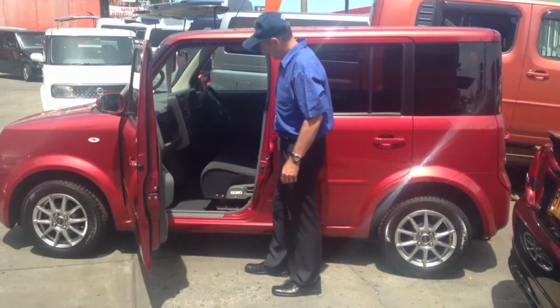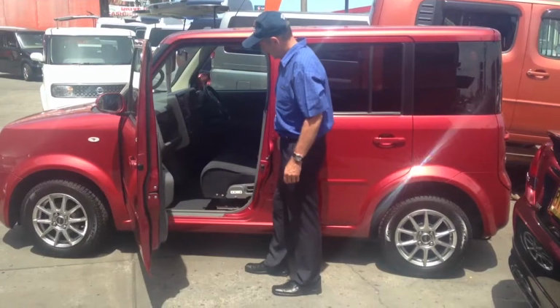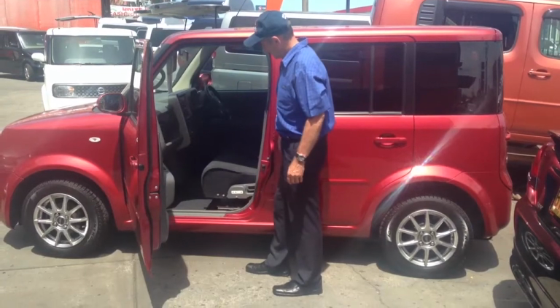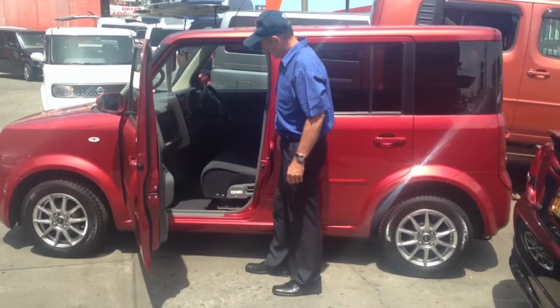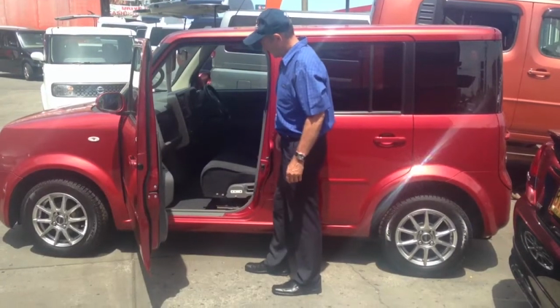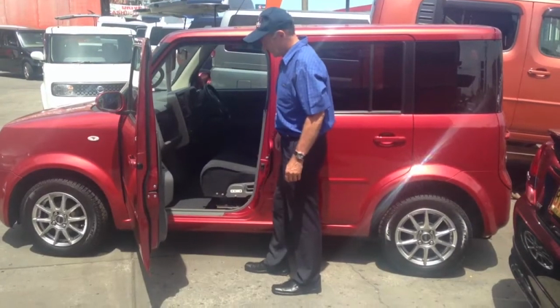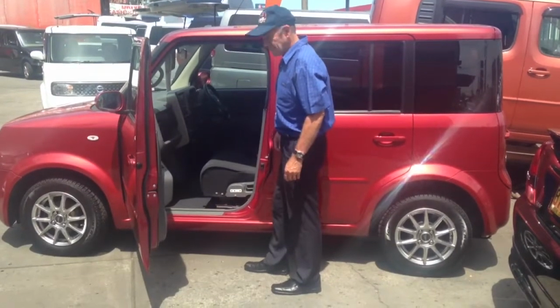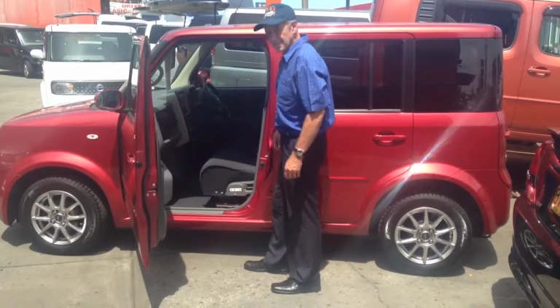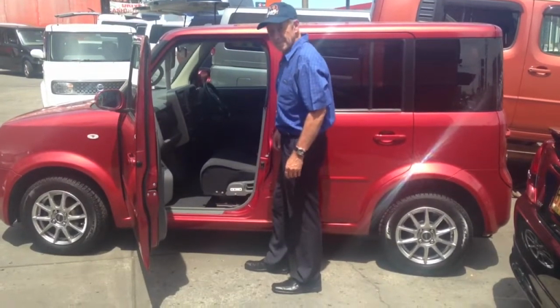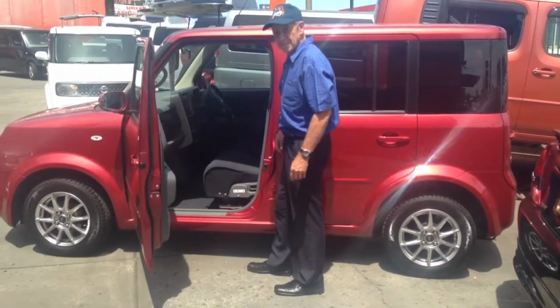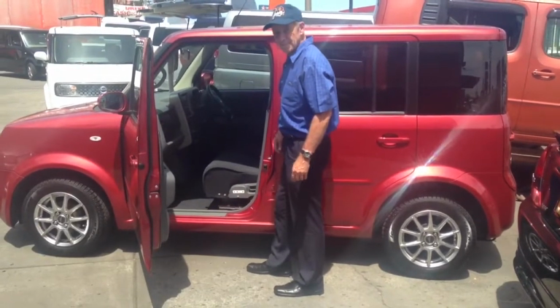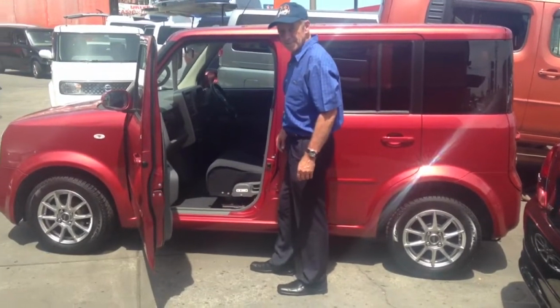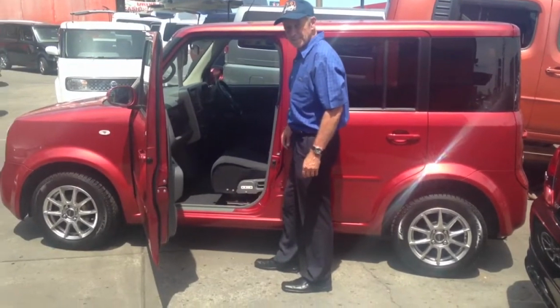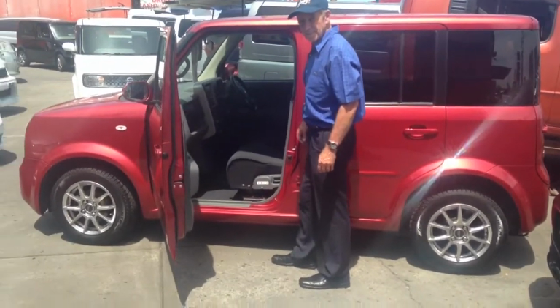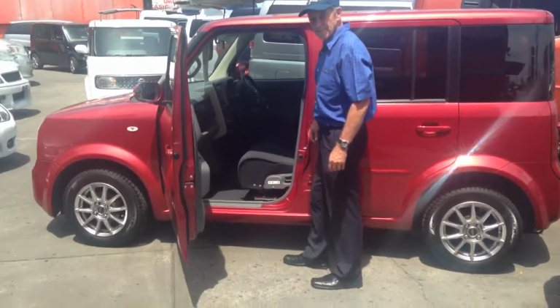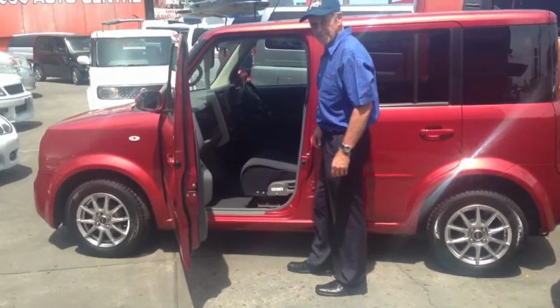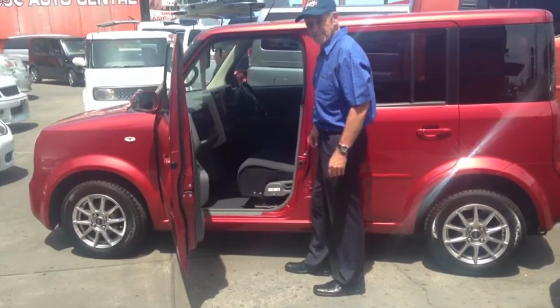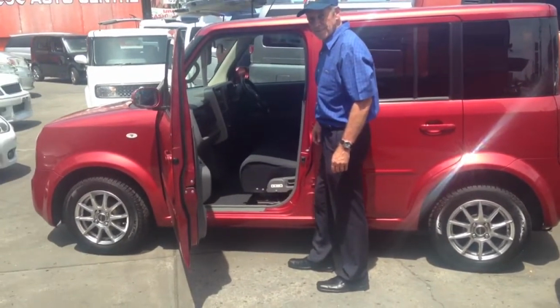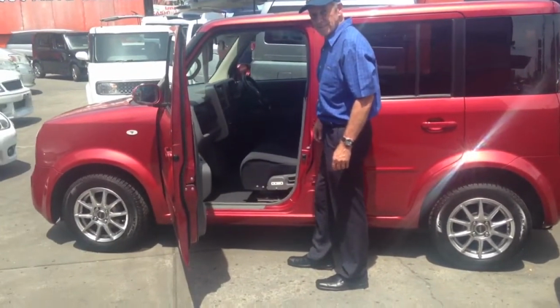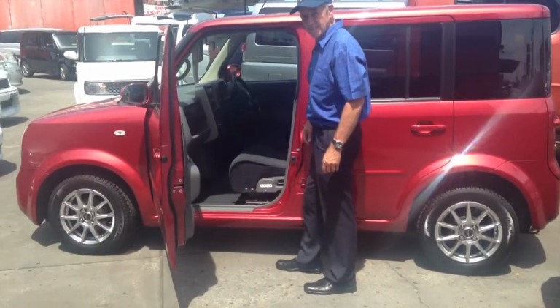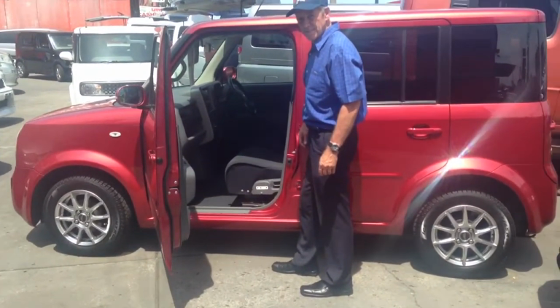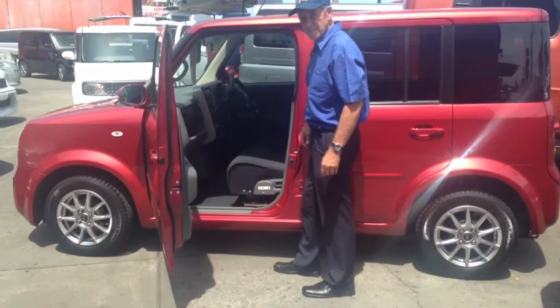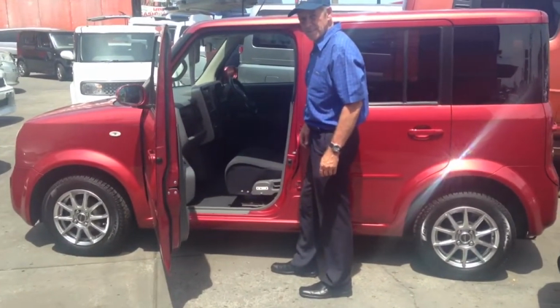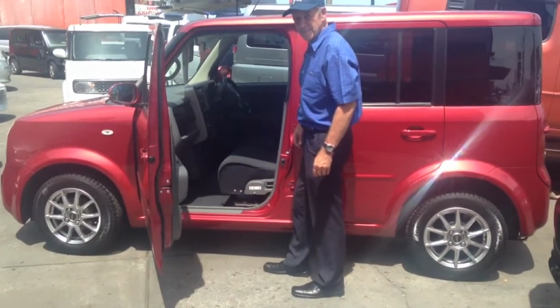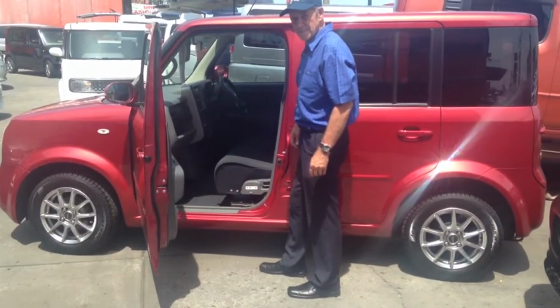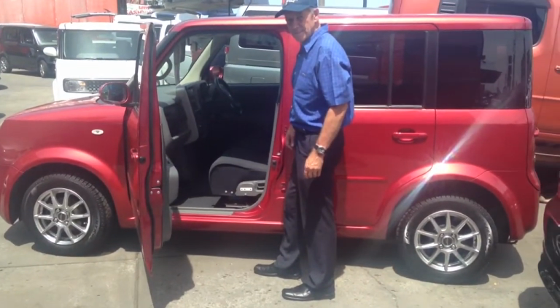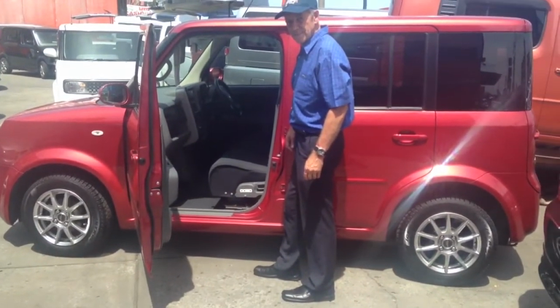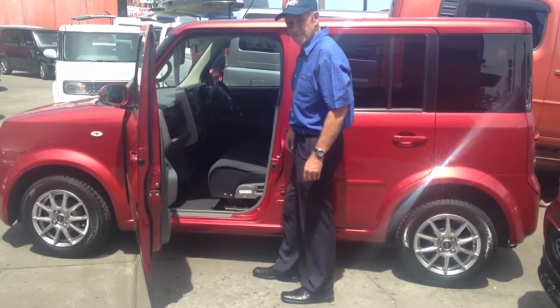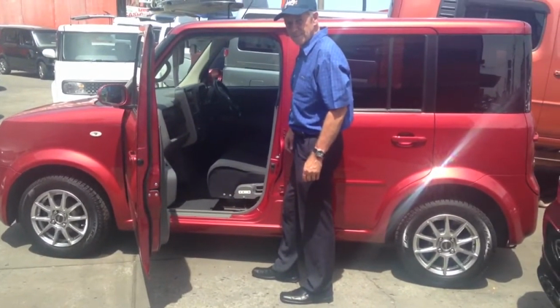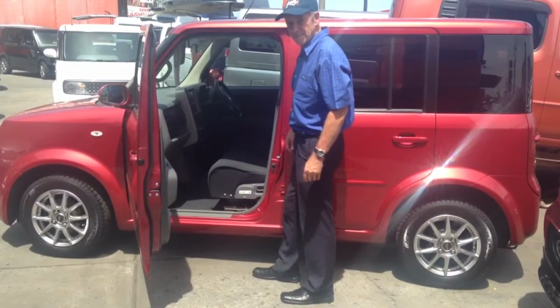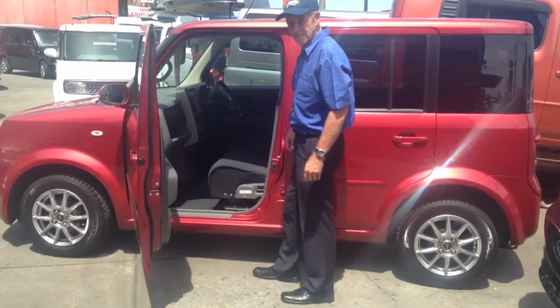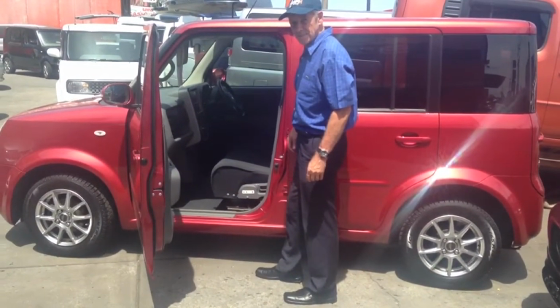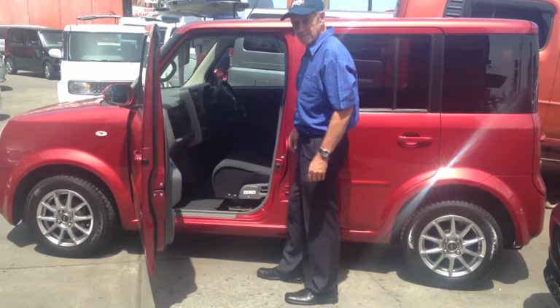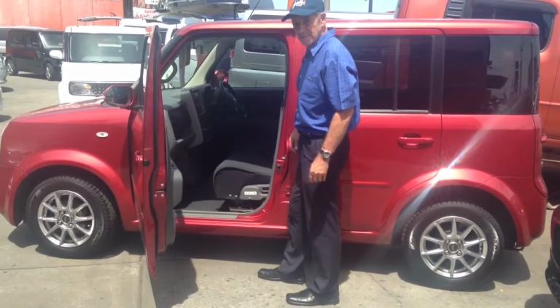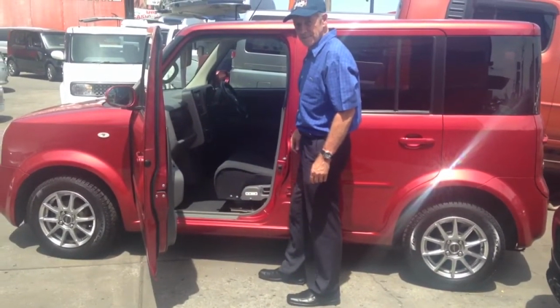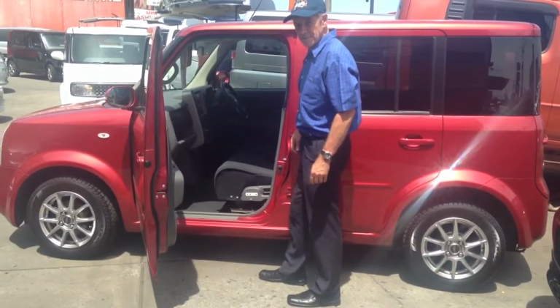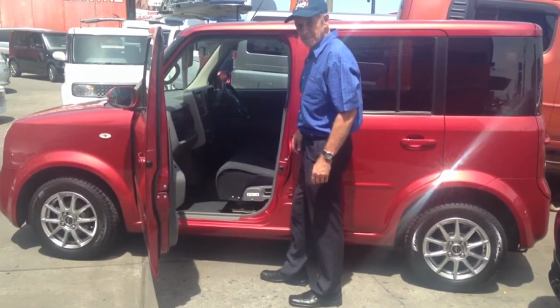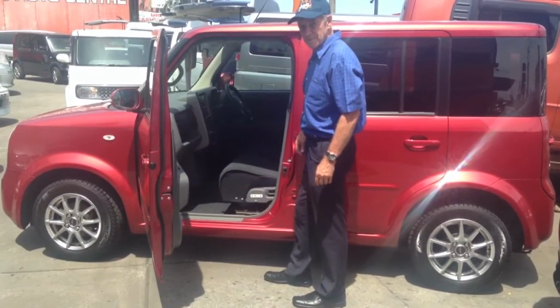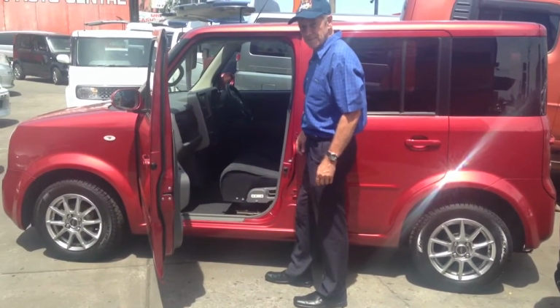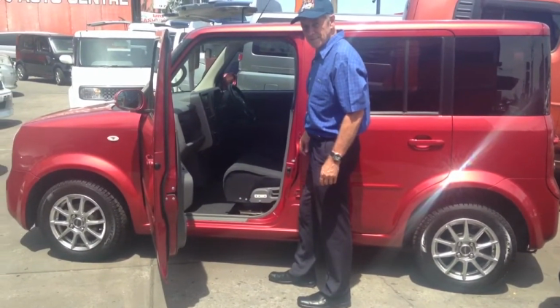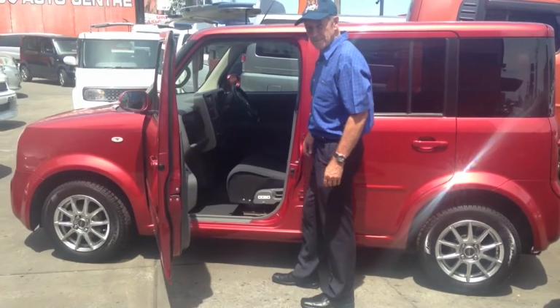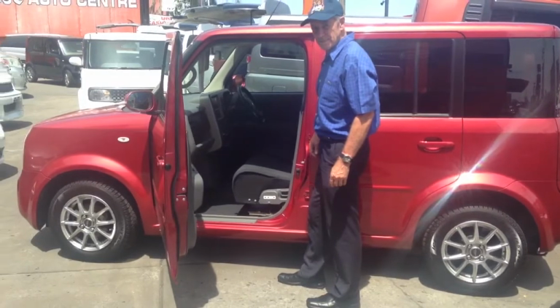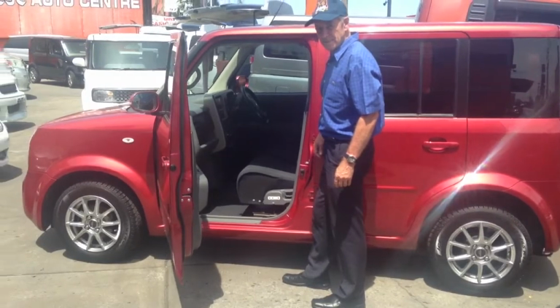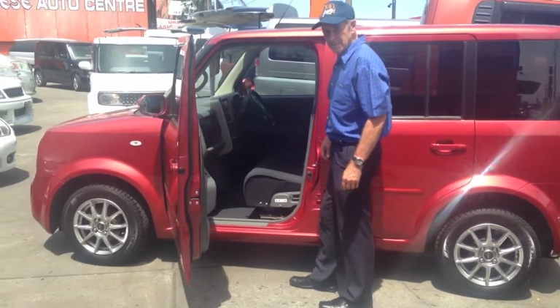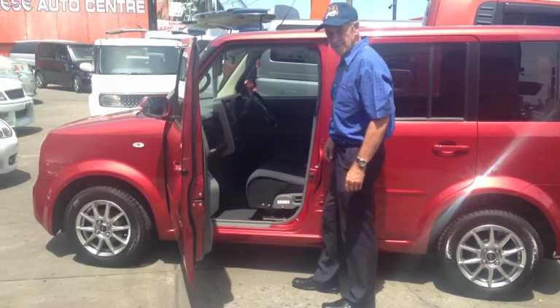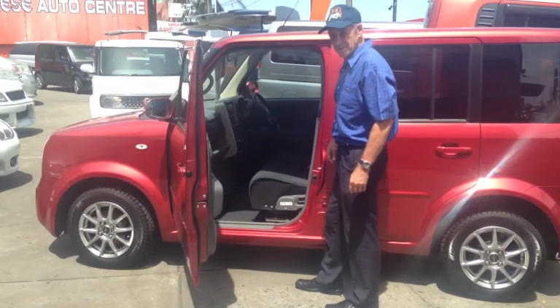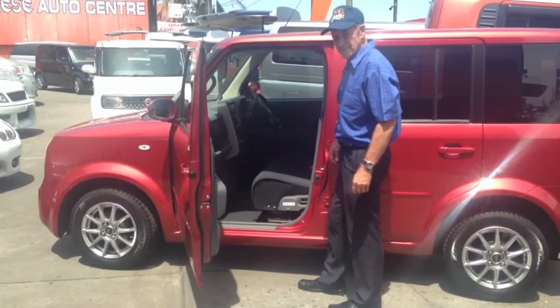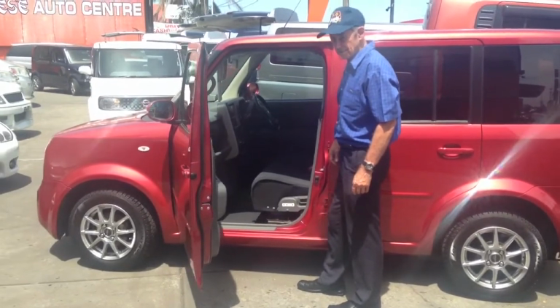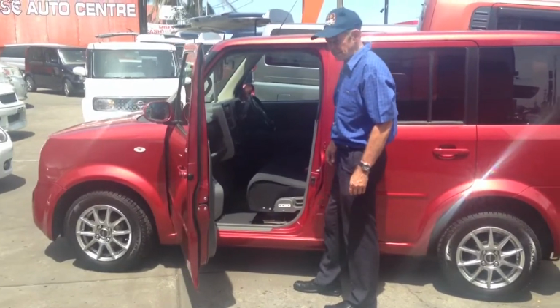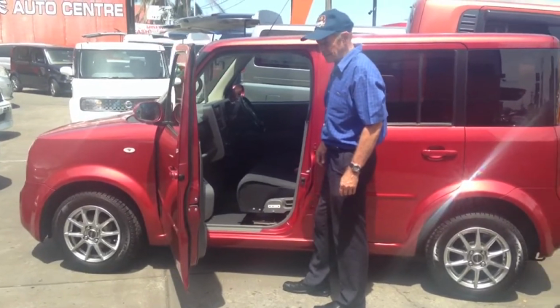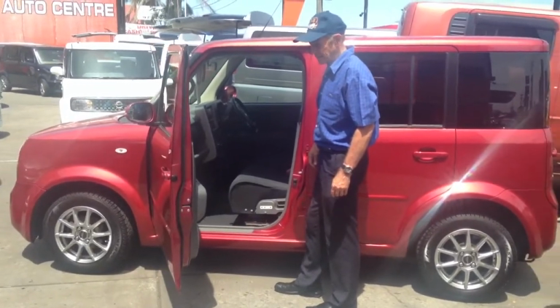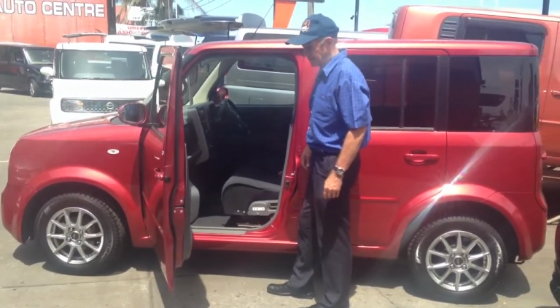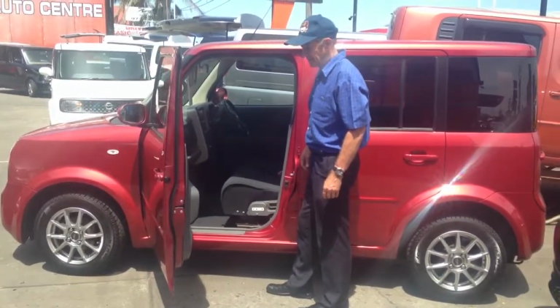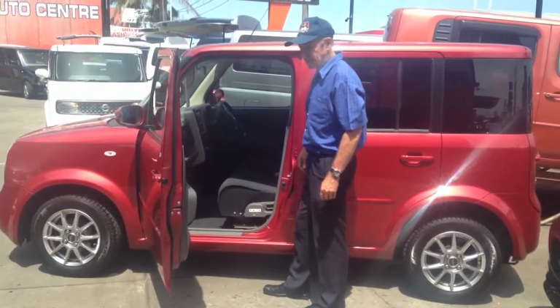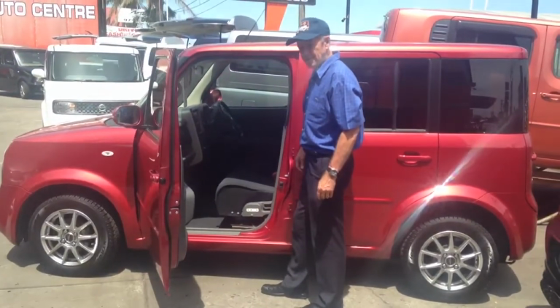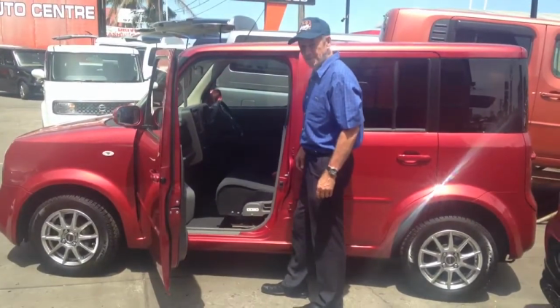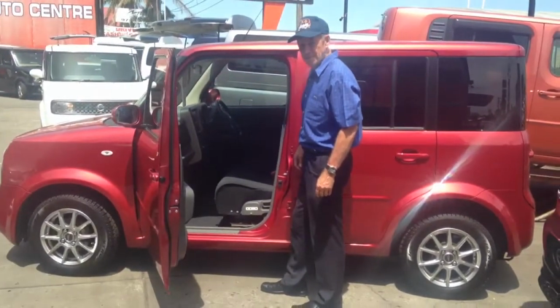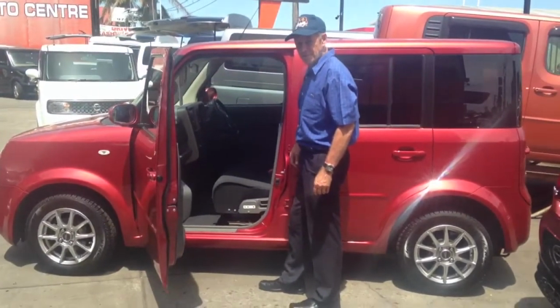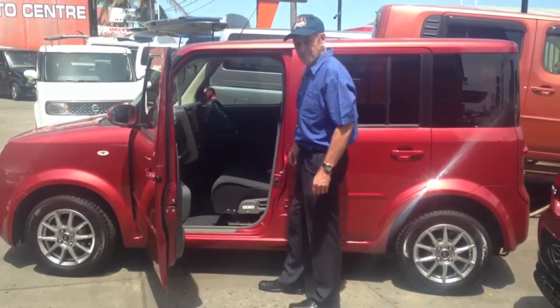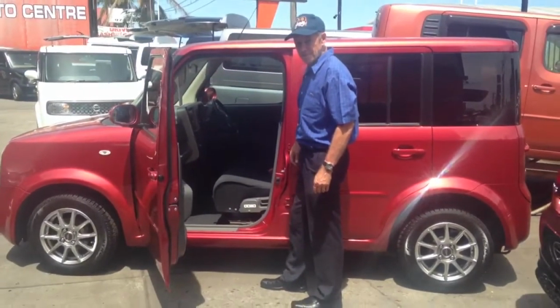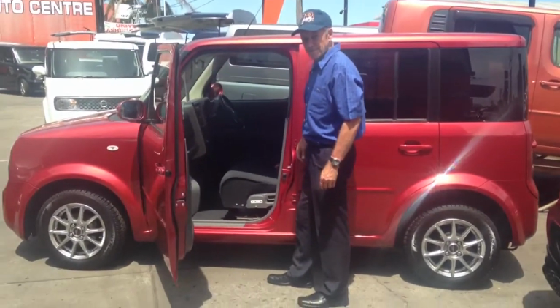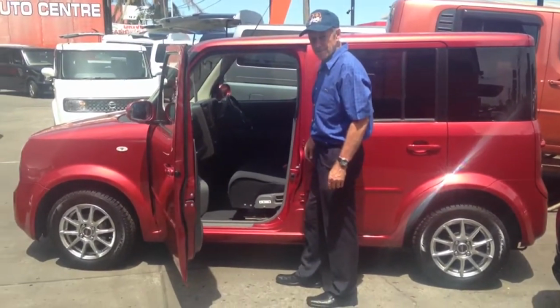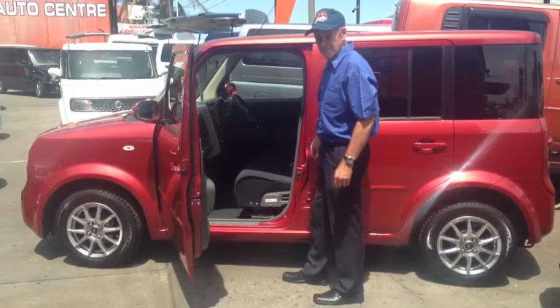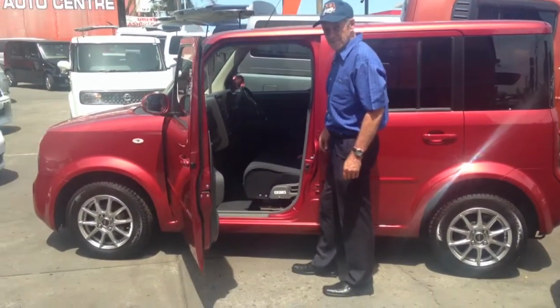G'day, hello viewers. It's Phil Lee from Edward Lees with a very interesting Cube, well-capped vehicle.